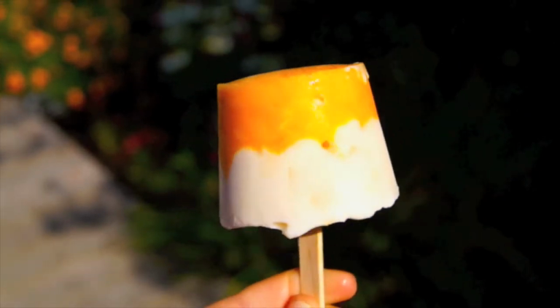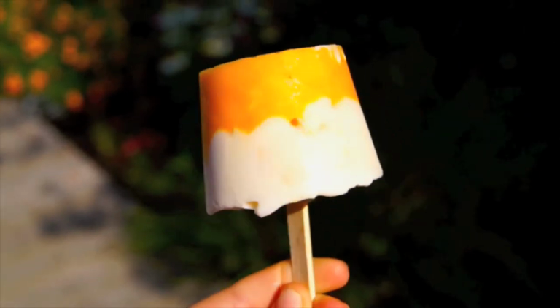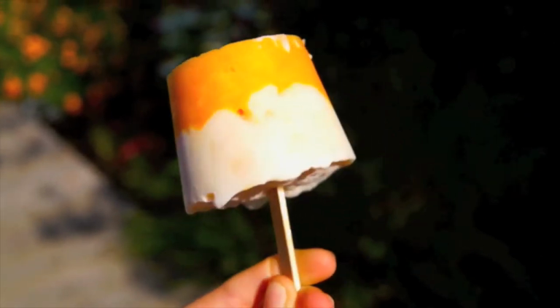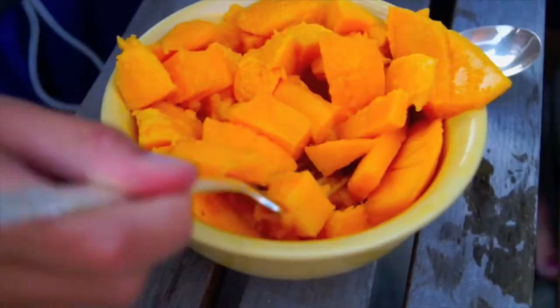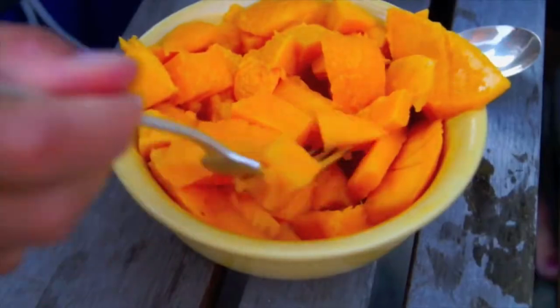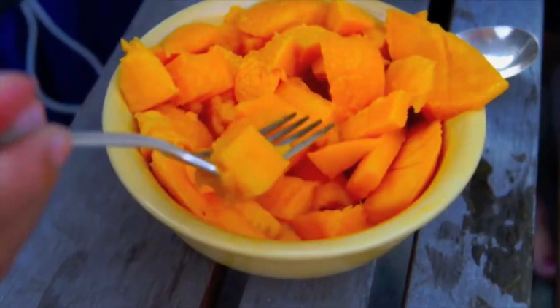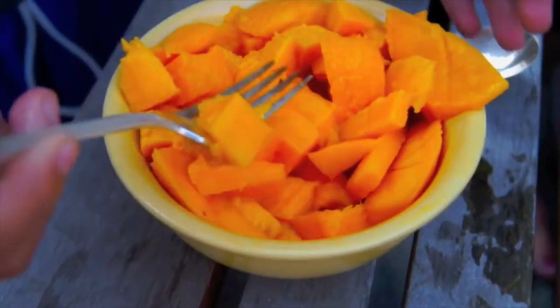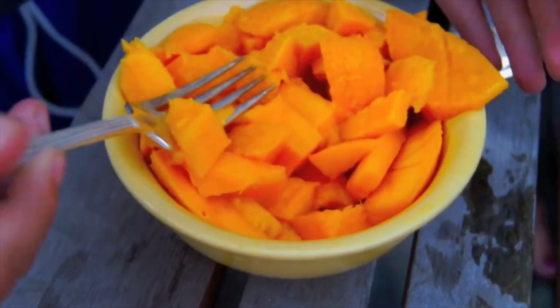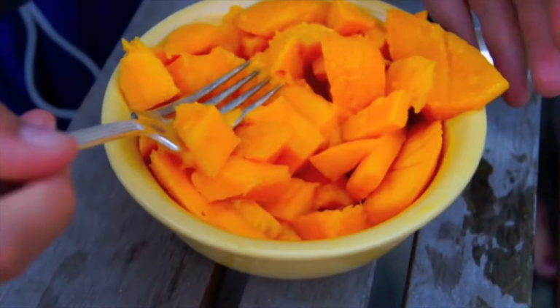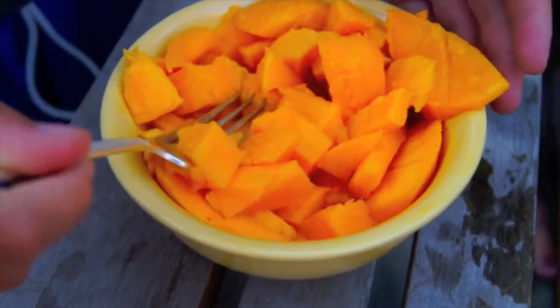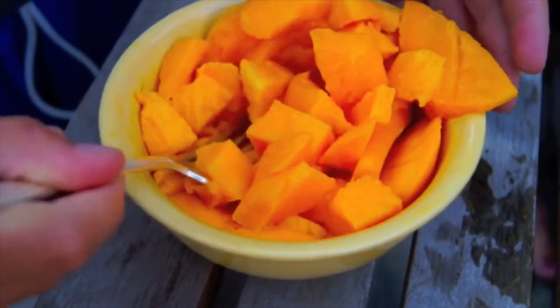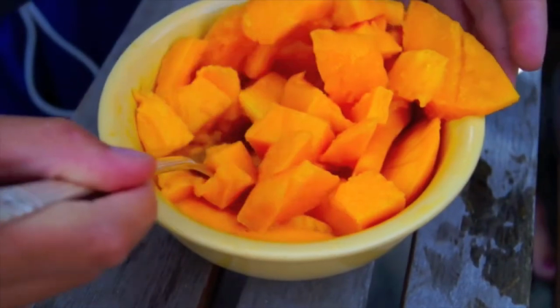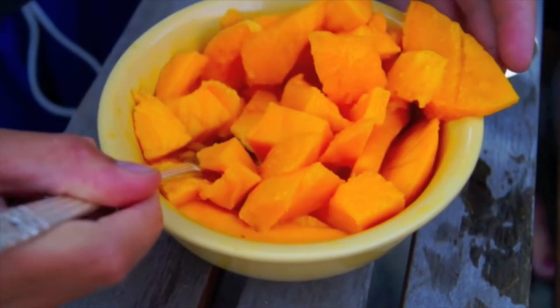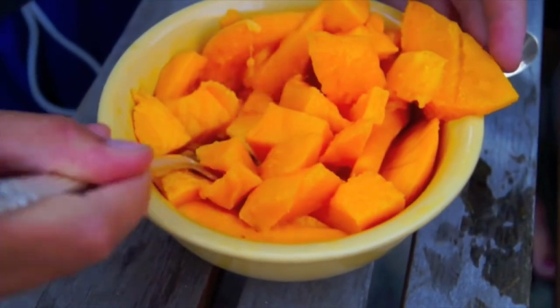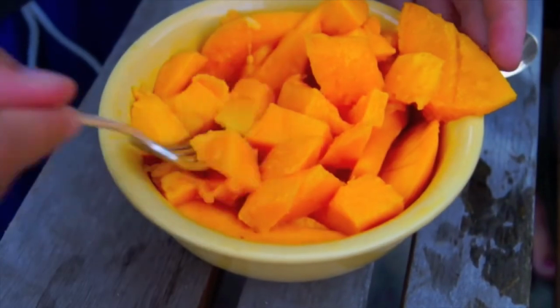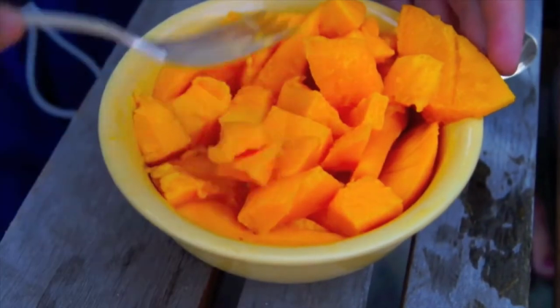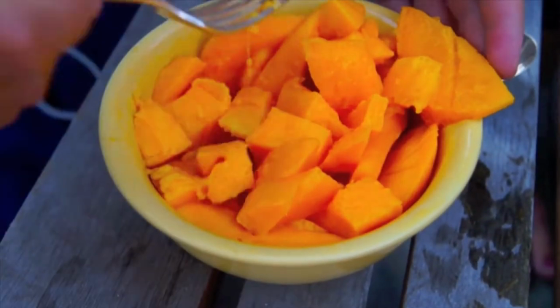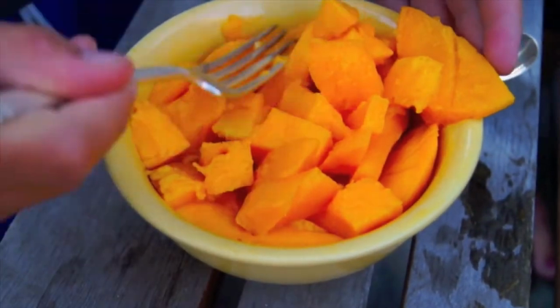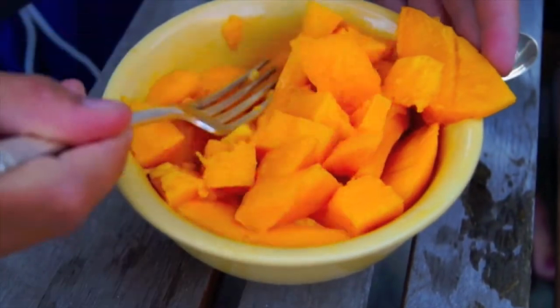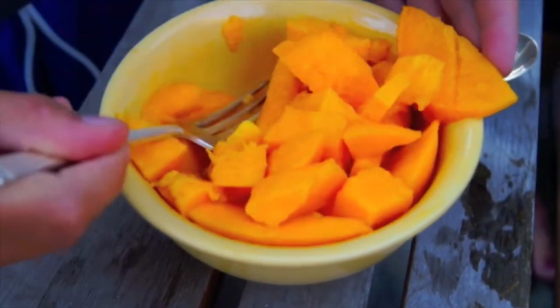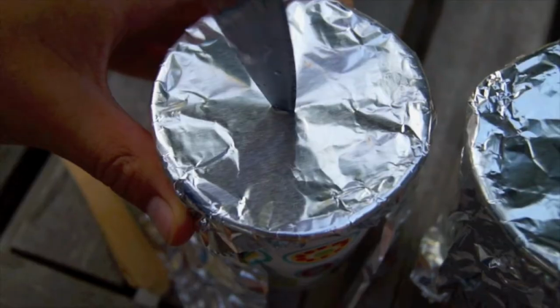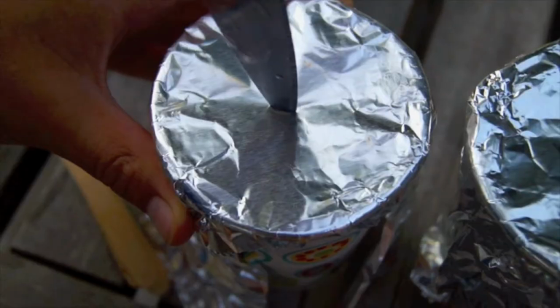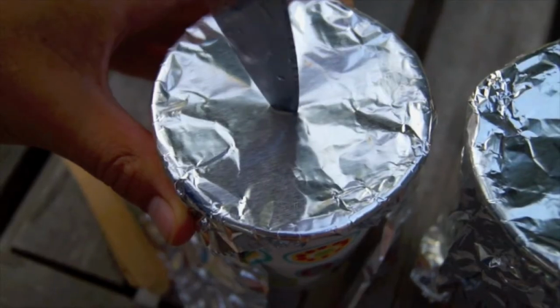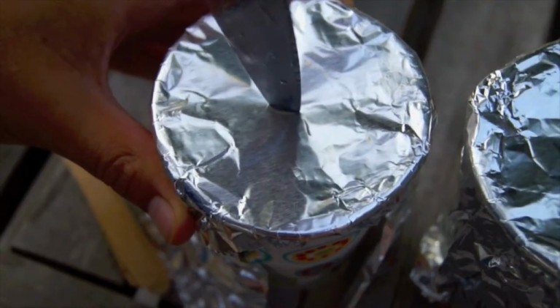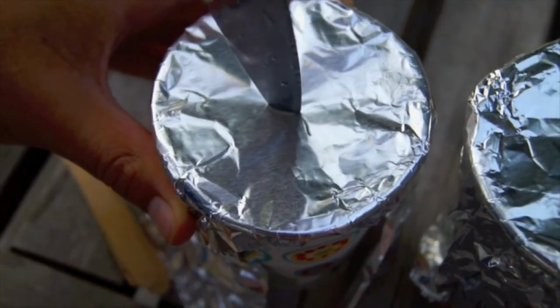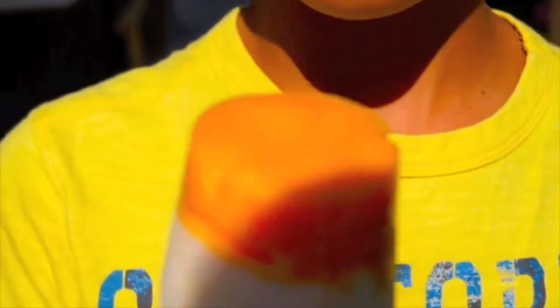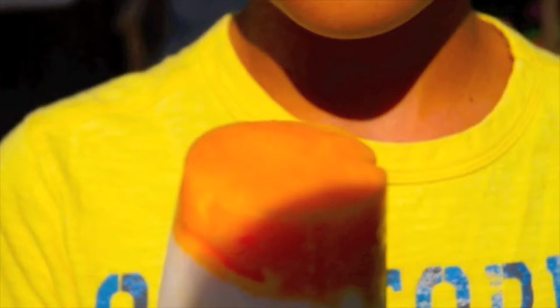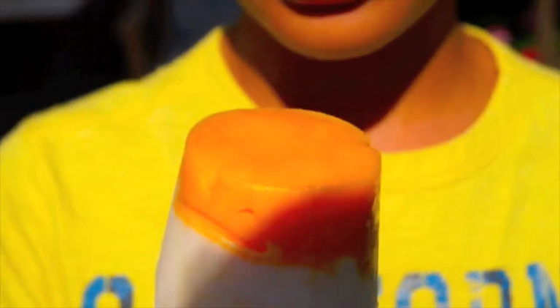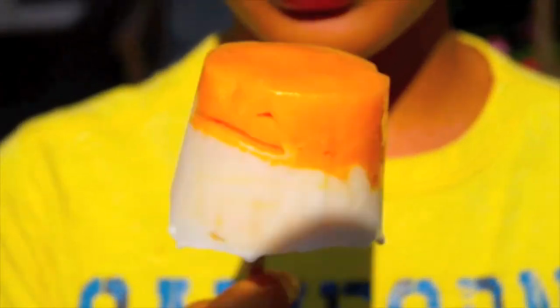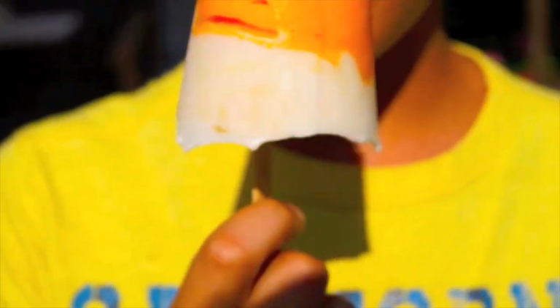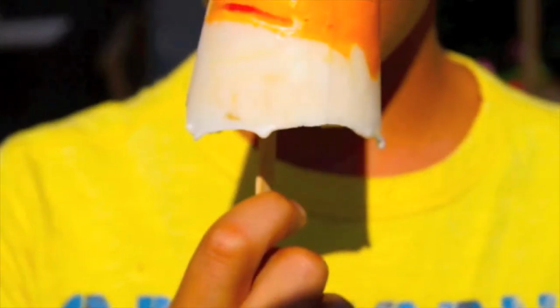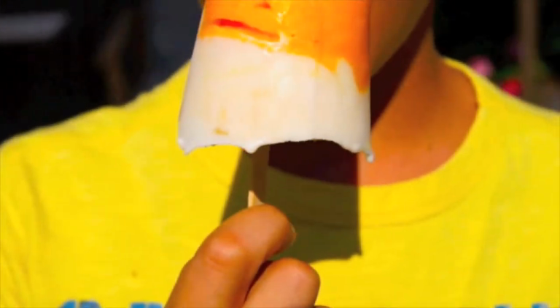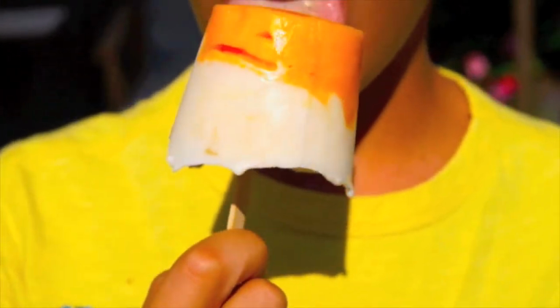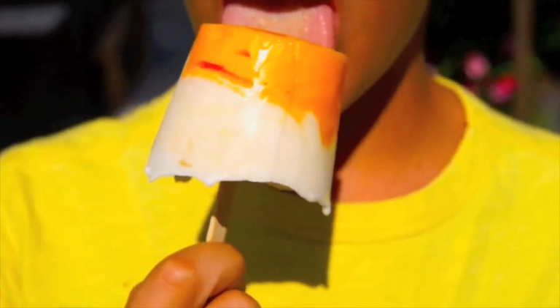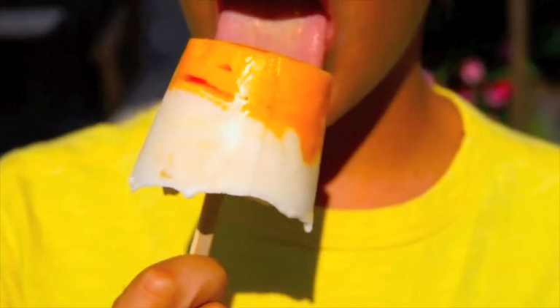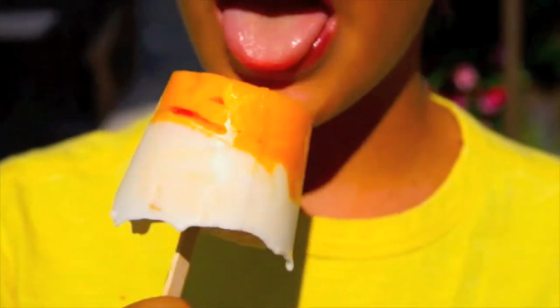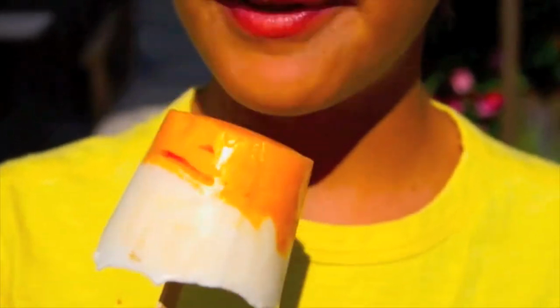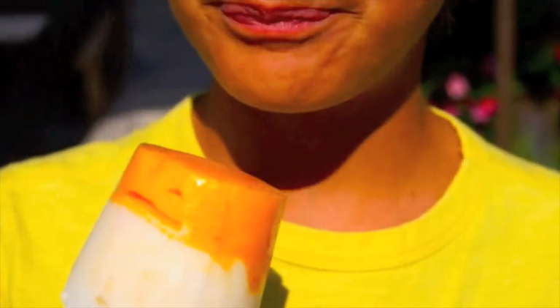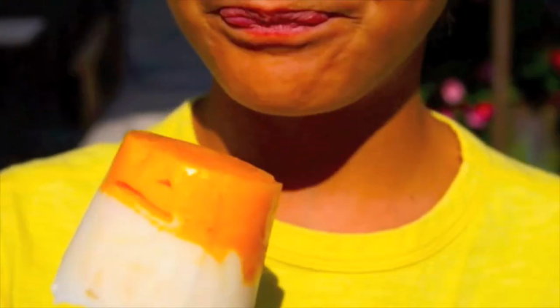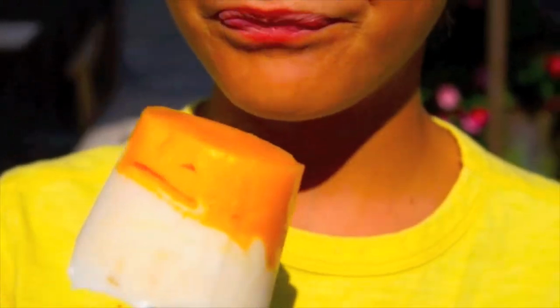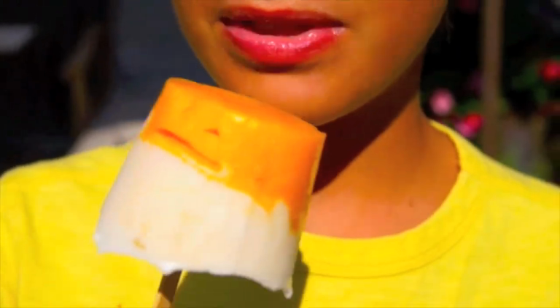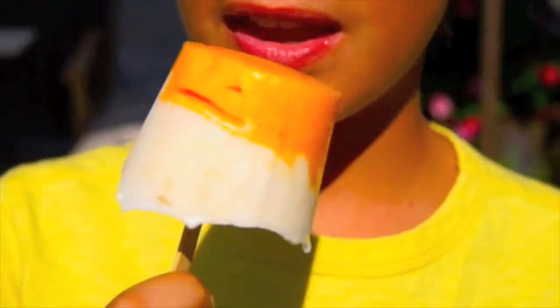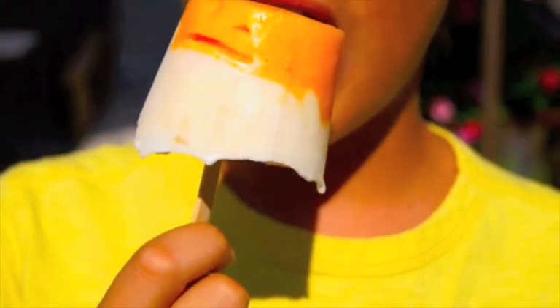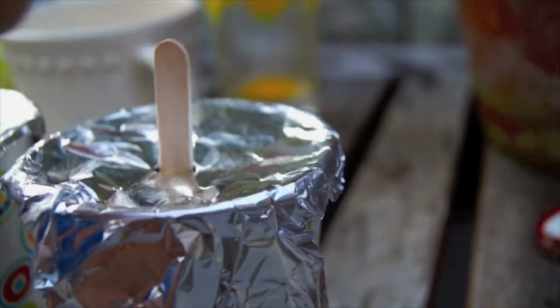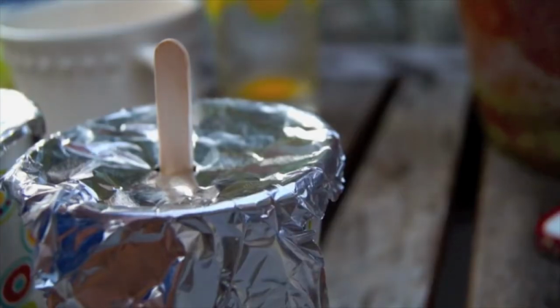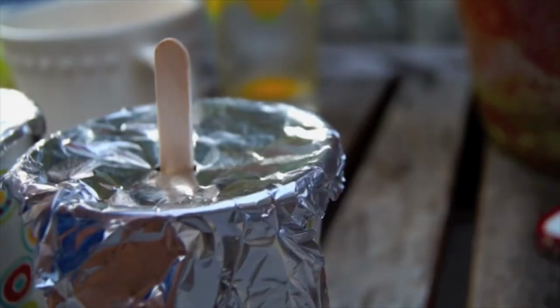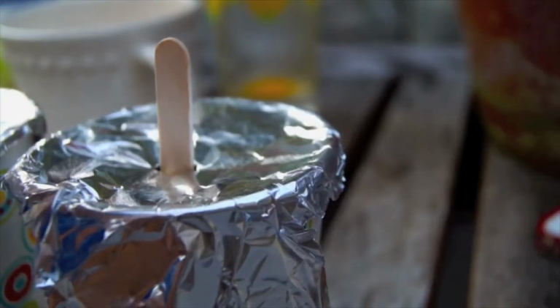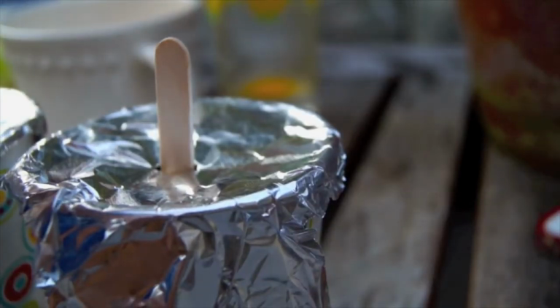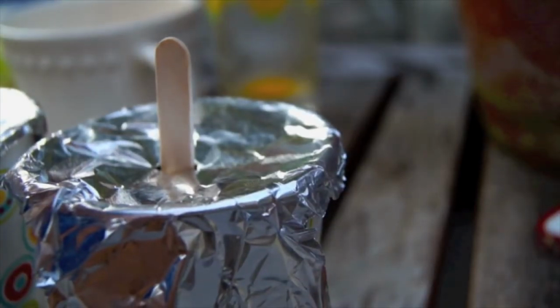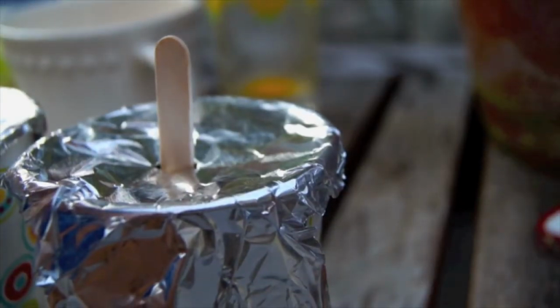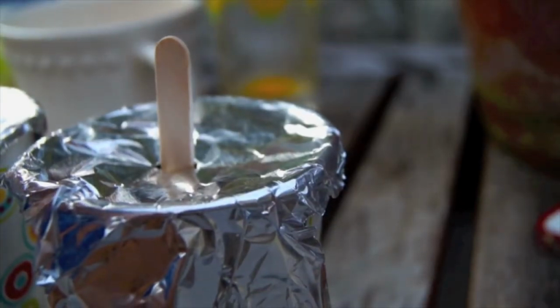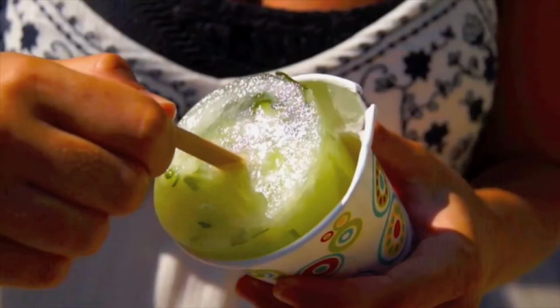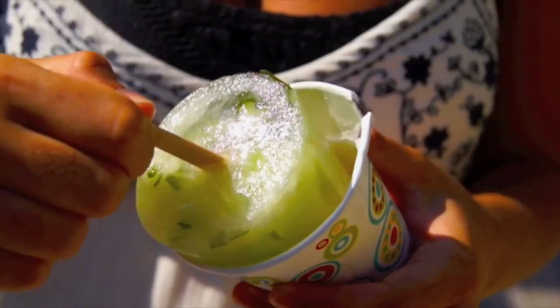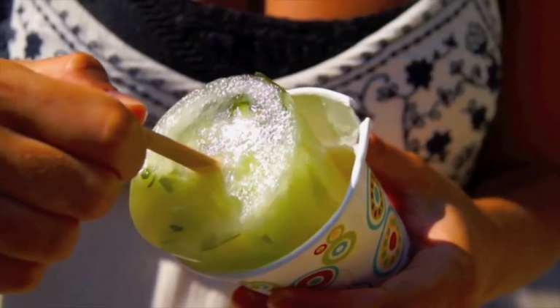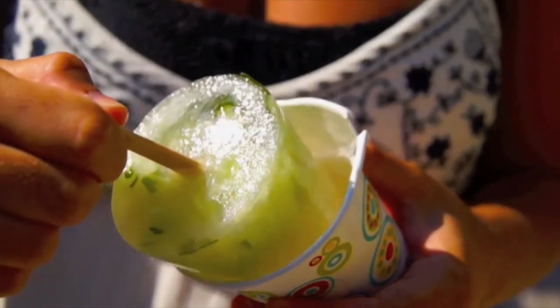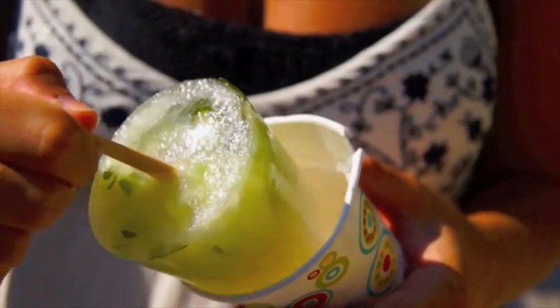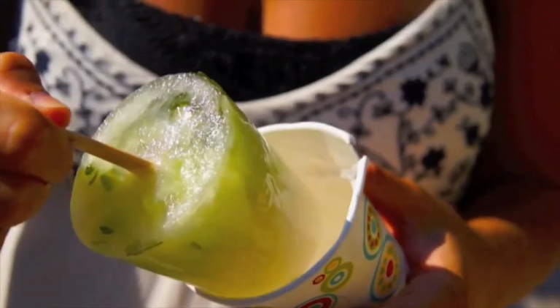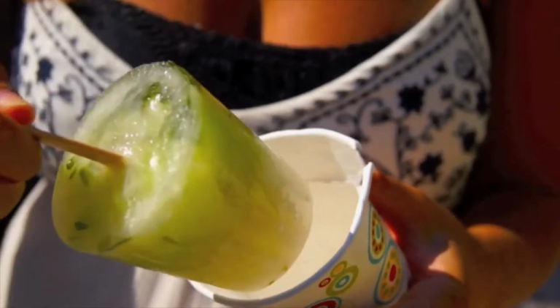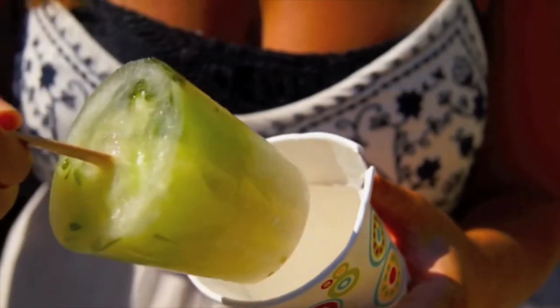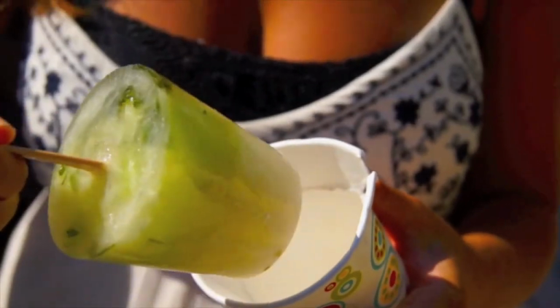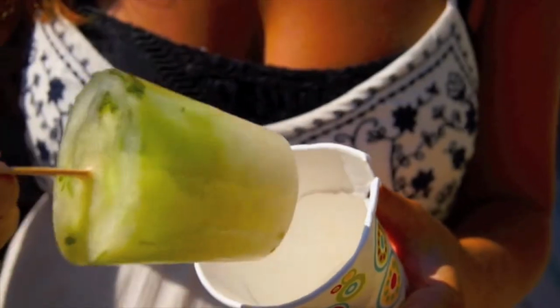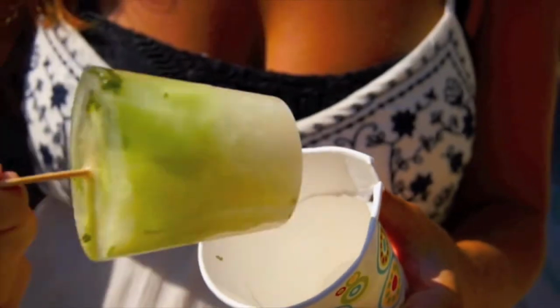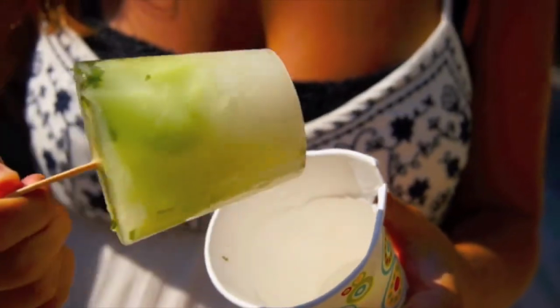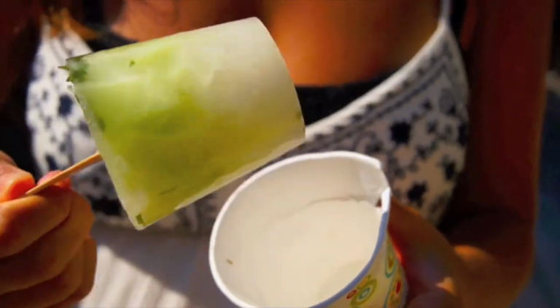Hey guys, Lucy again and I'm going to be showing you how to make these delicious ice pops. Super easy and super refreshing for the summer. Hope you enjoy!